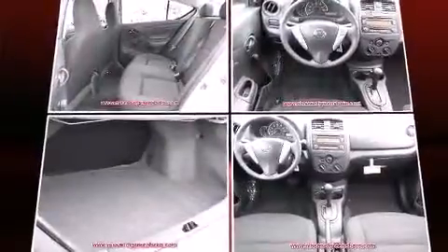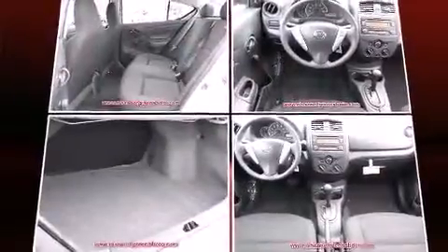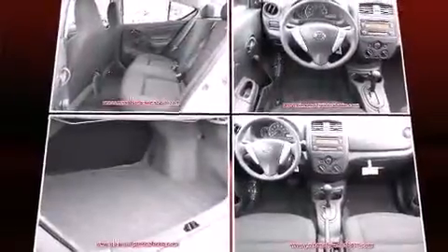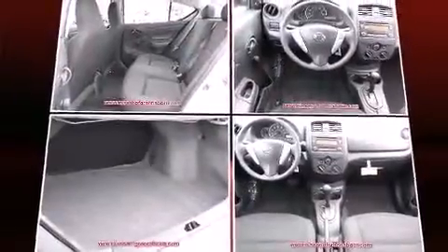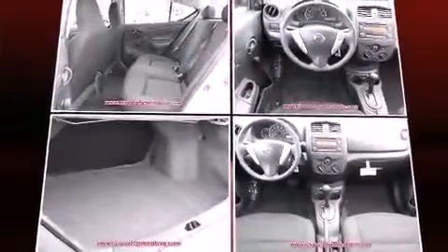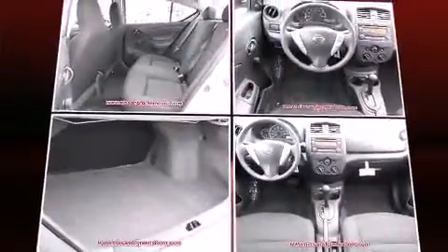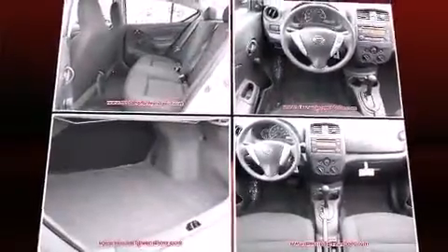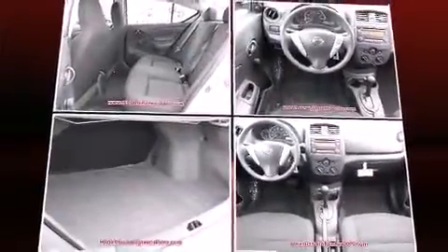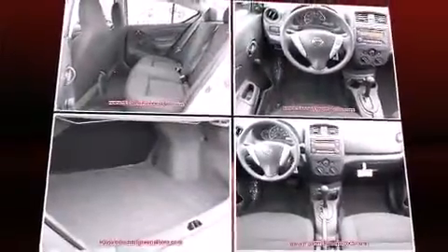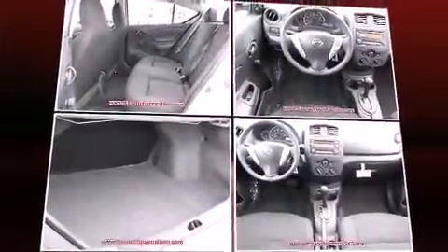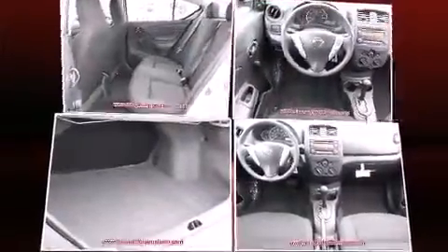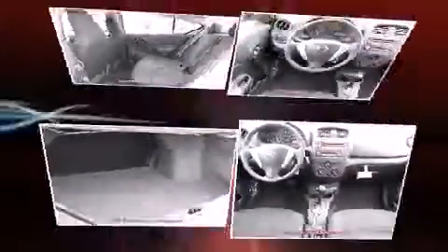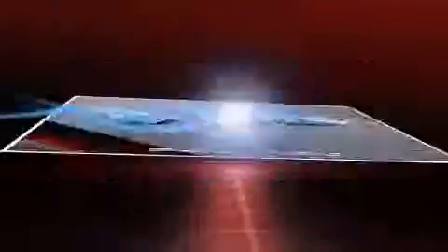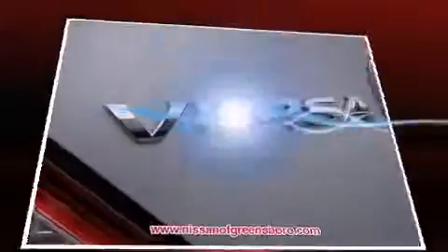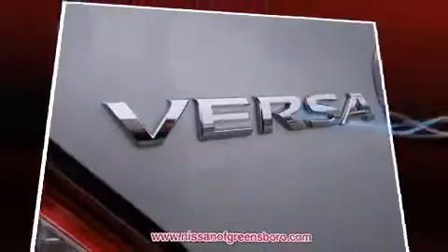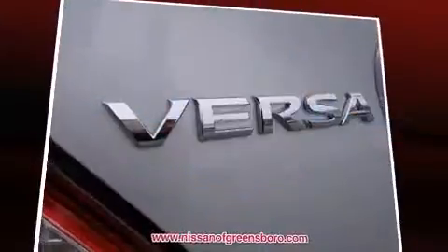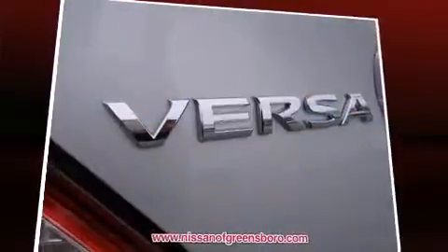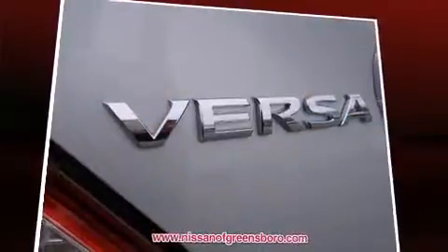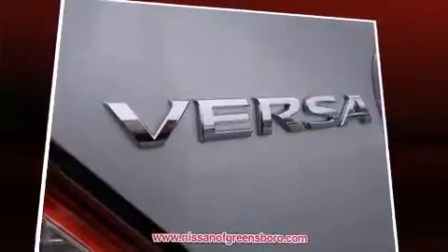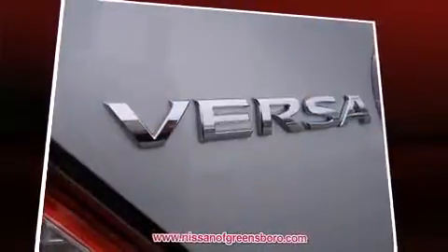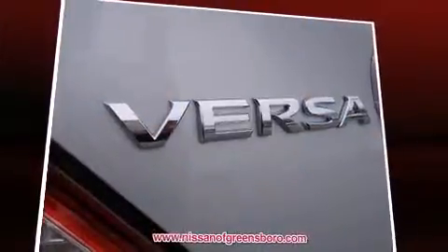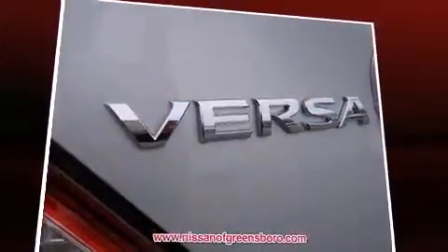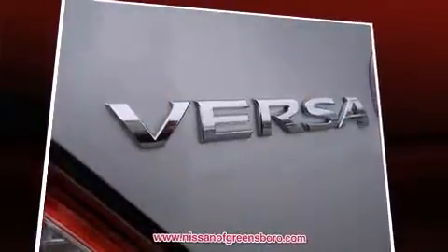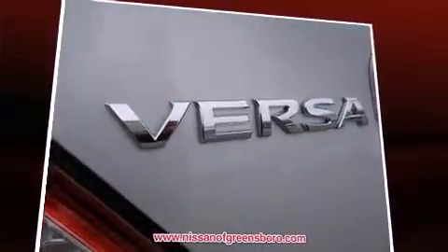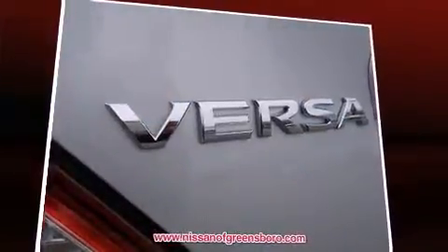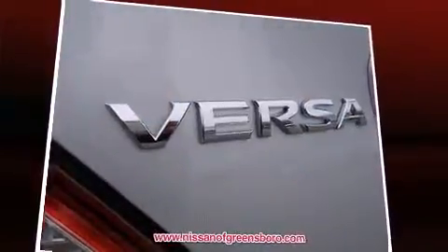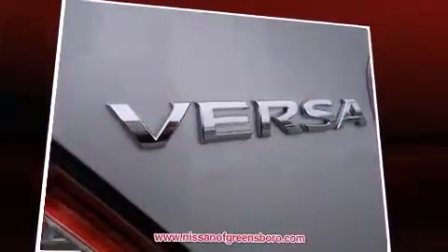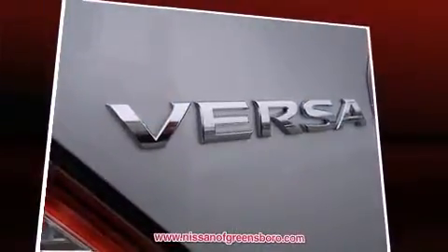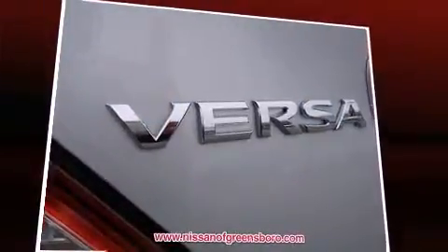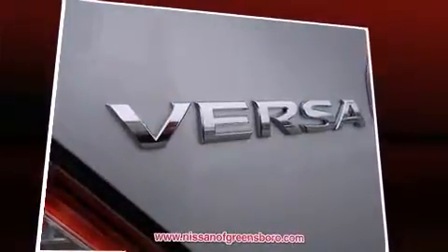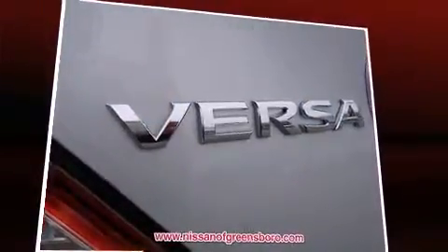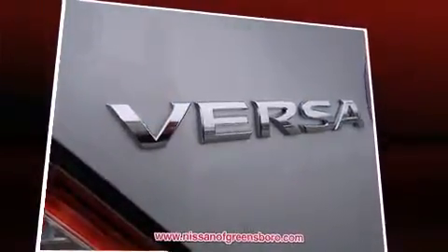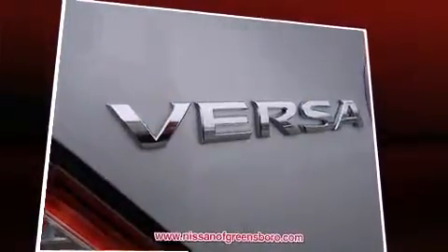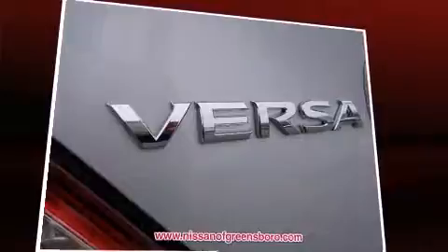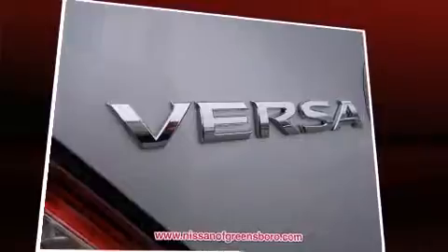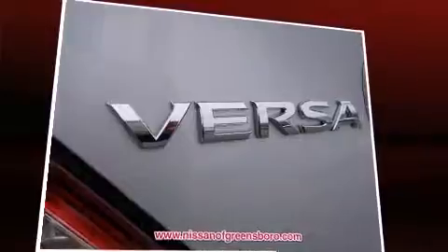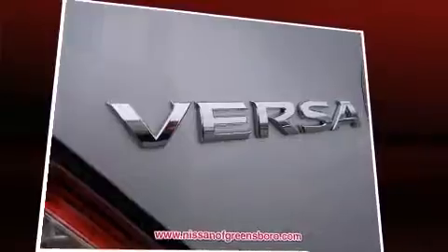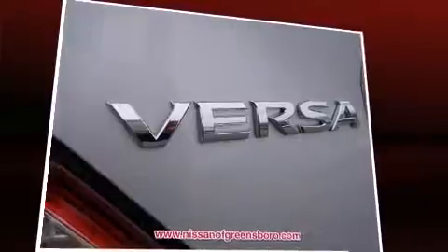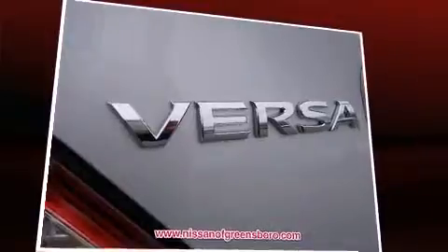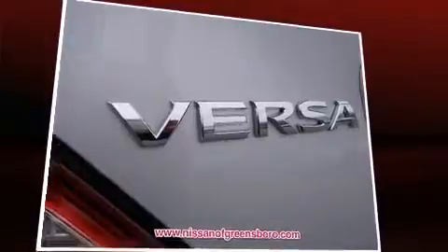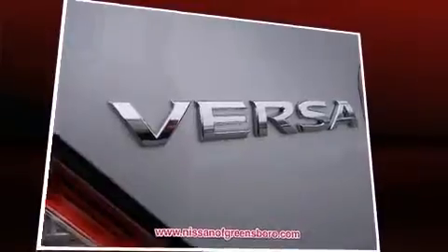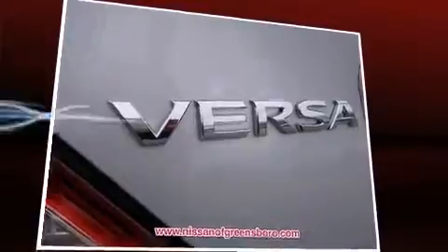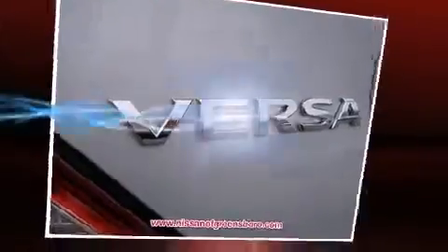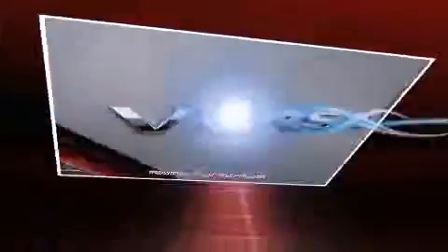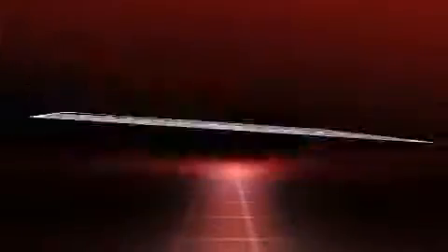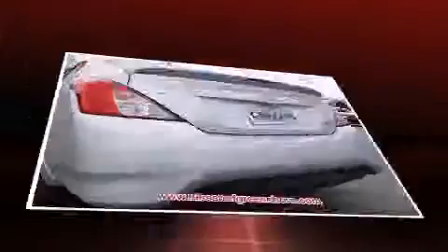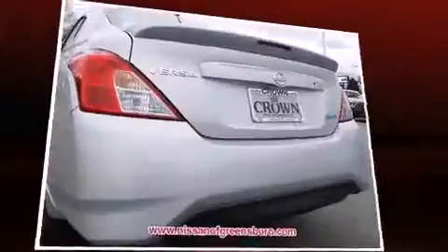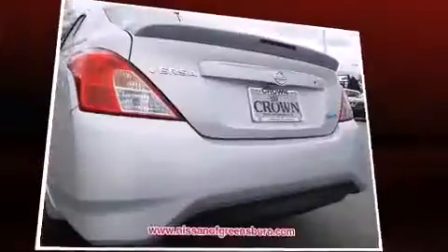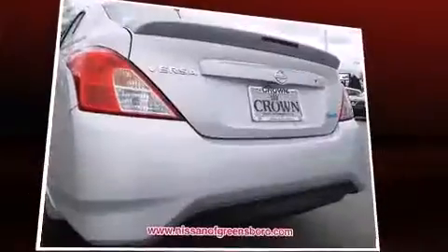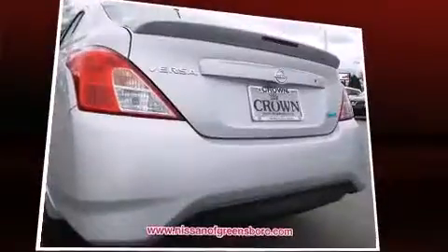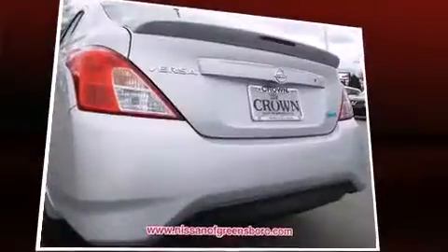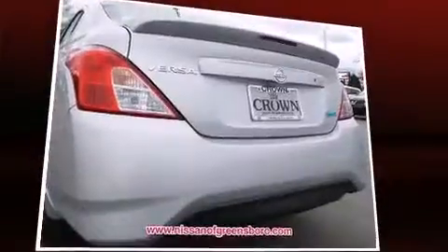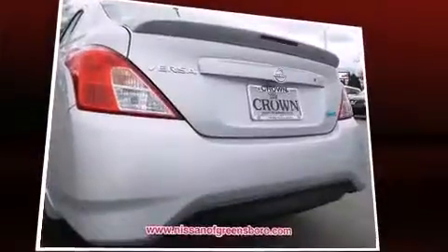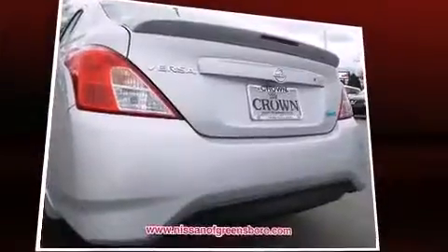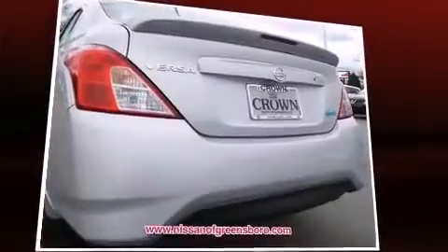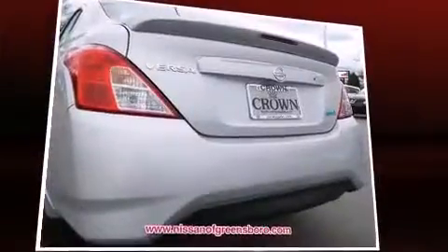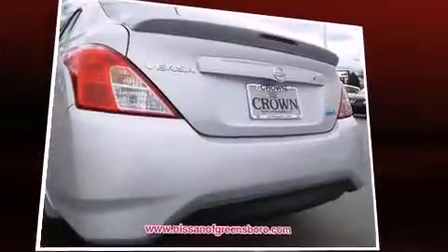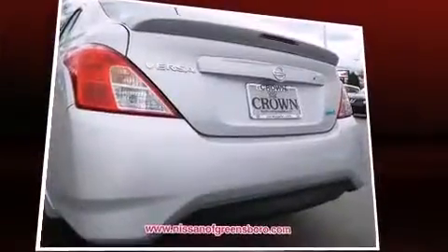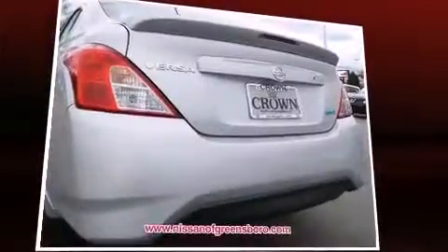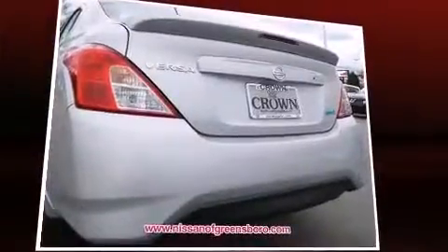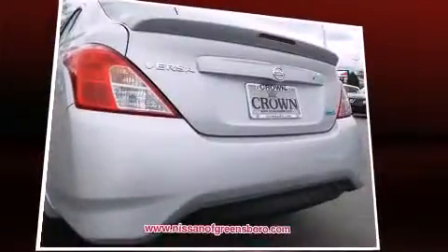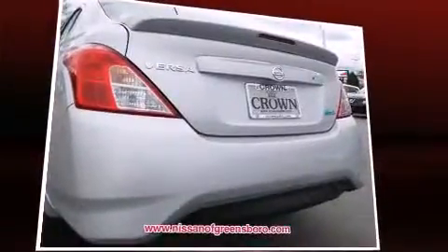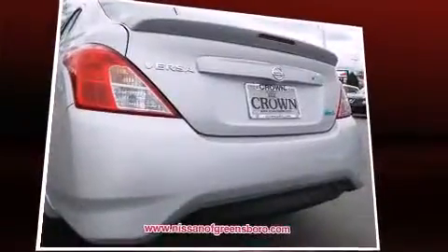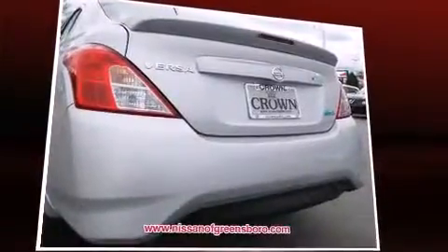Nissan infused the interior with top-shelf amenities such as a tachometer, a trip computer, and much more.